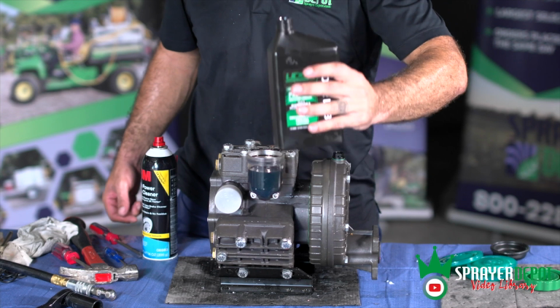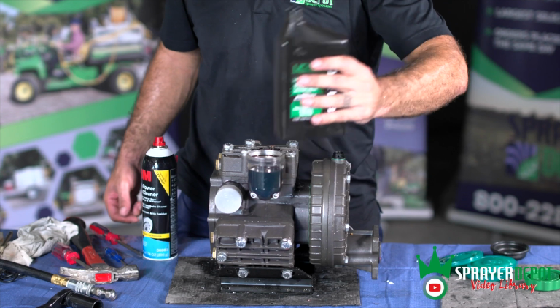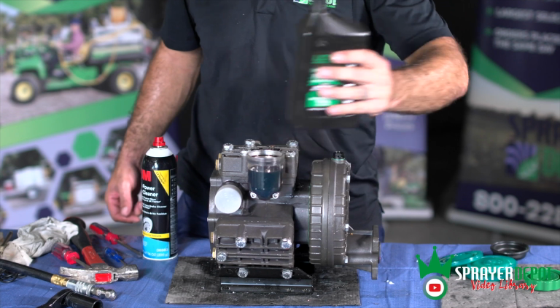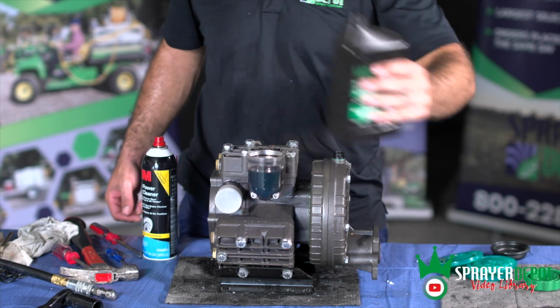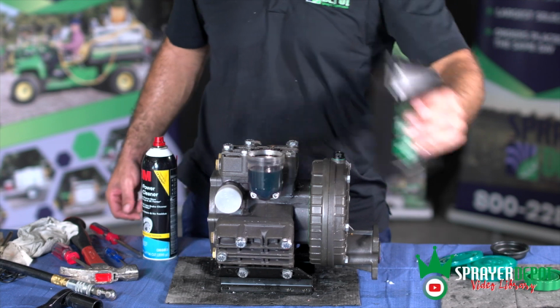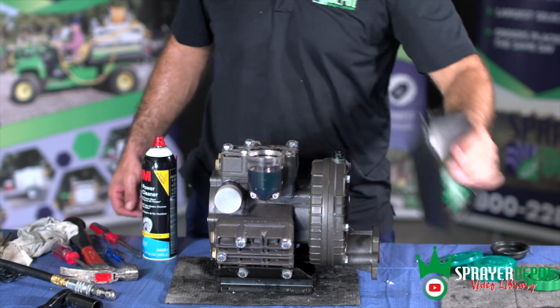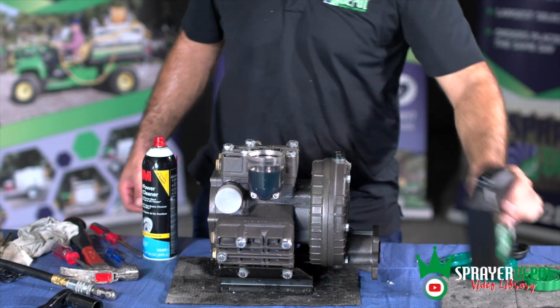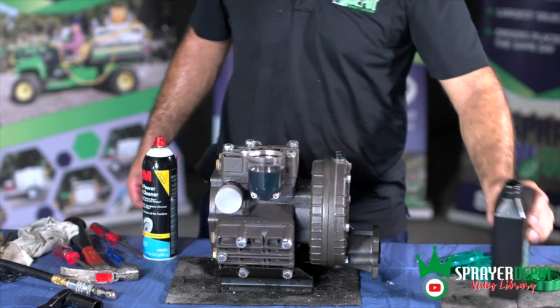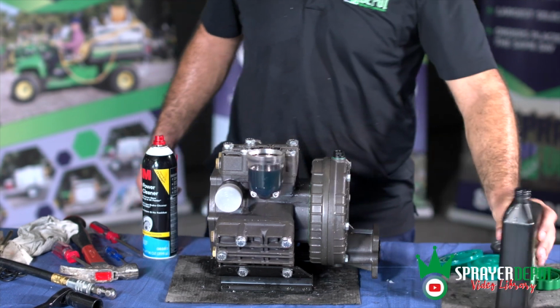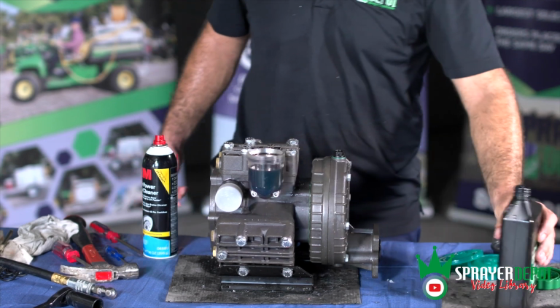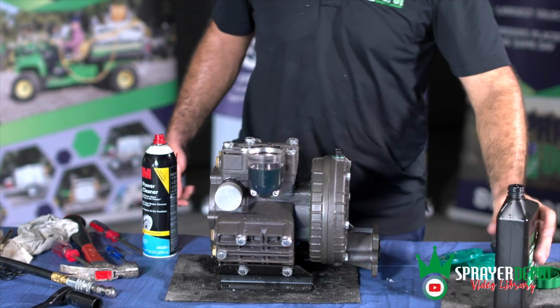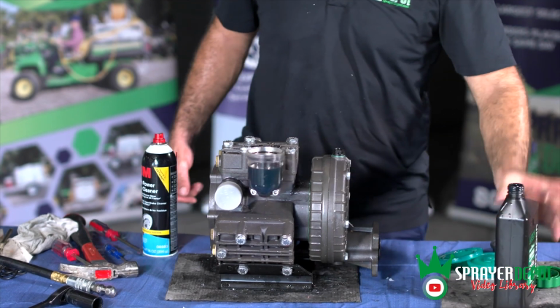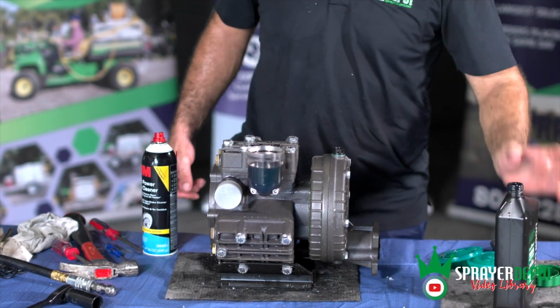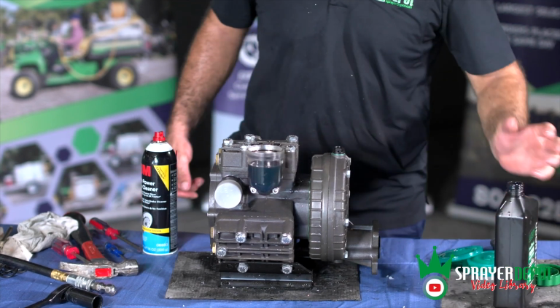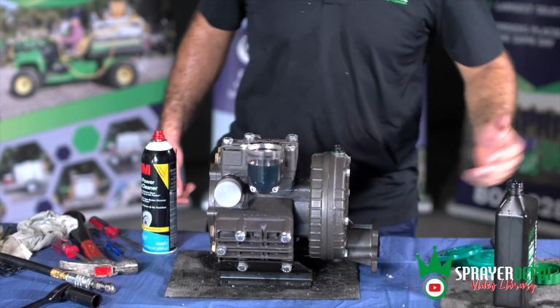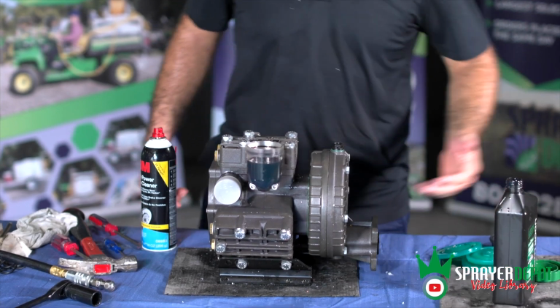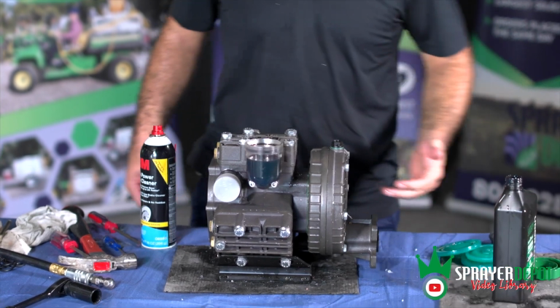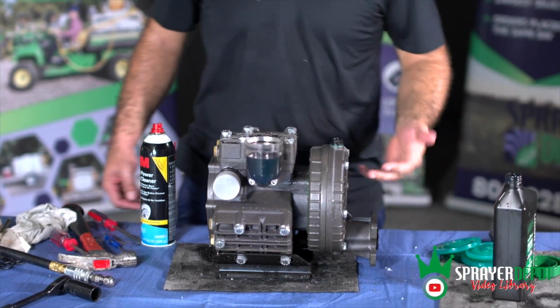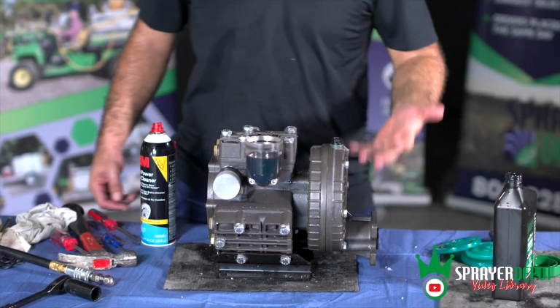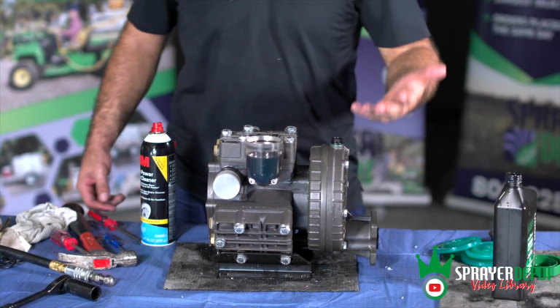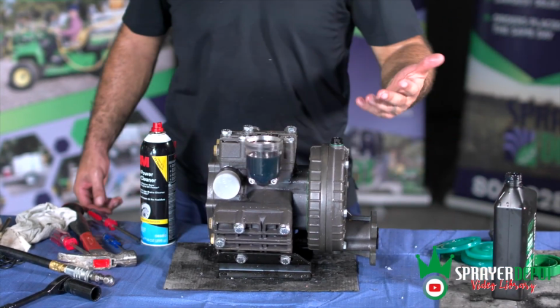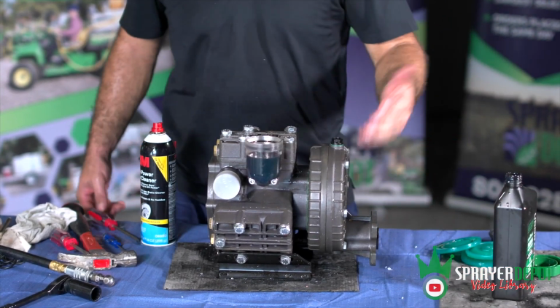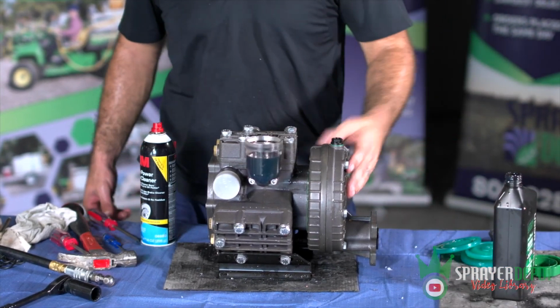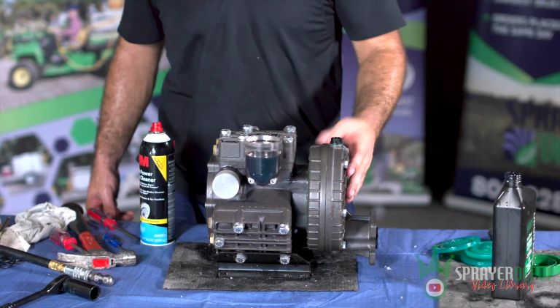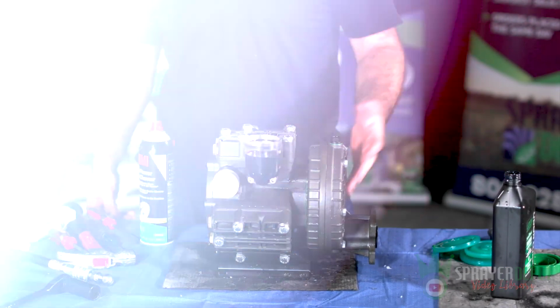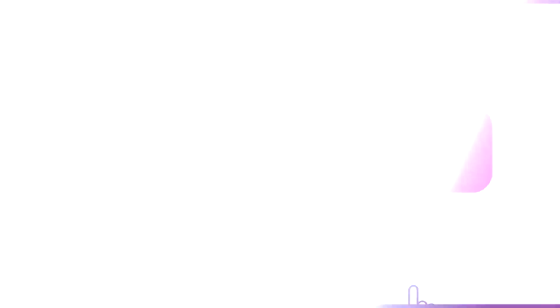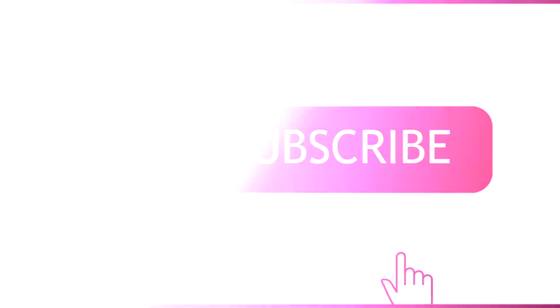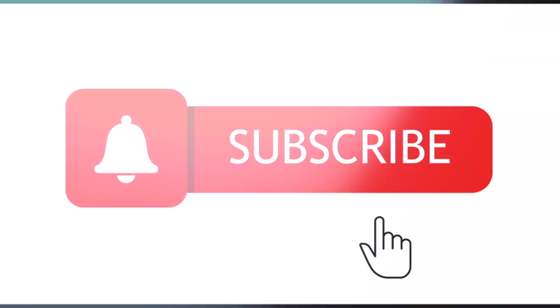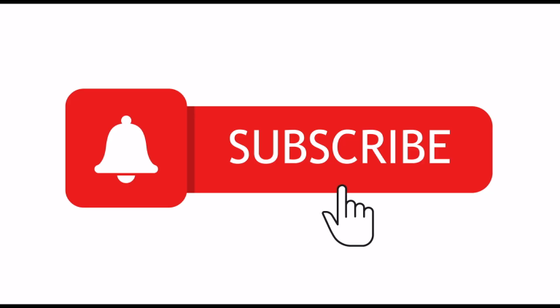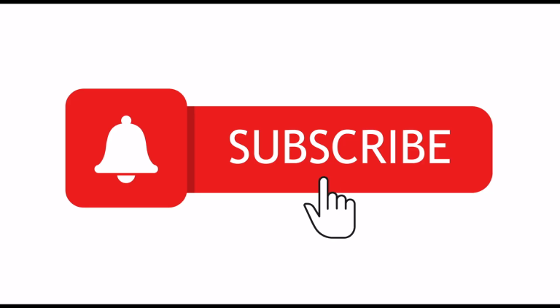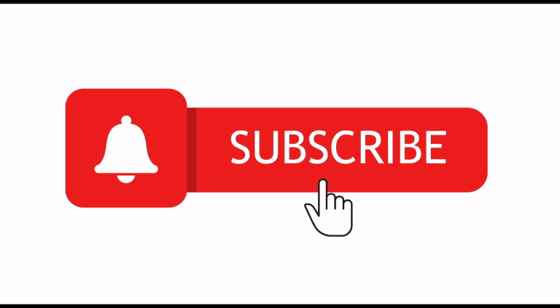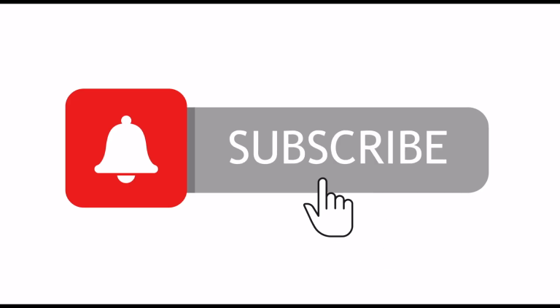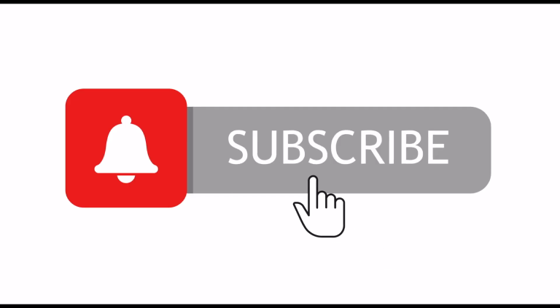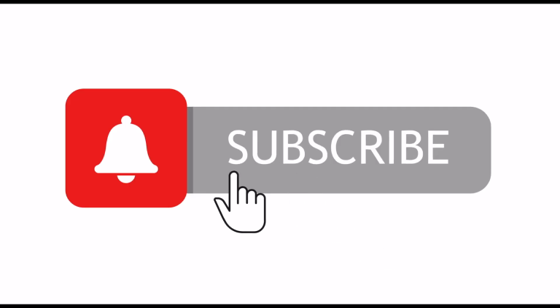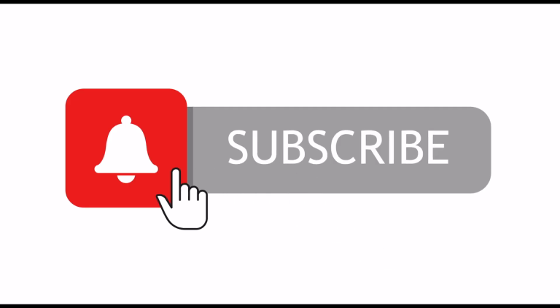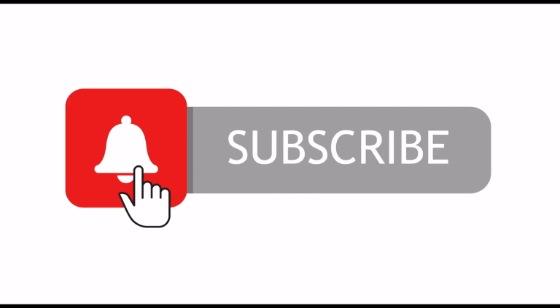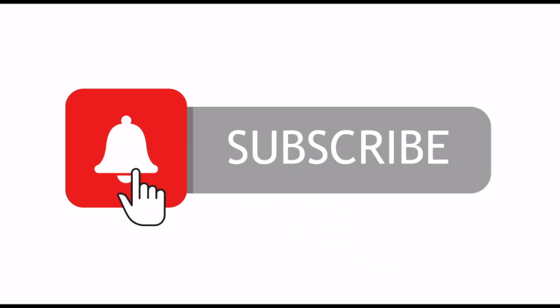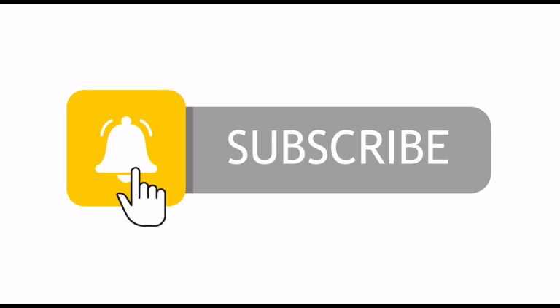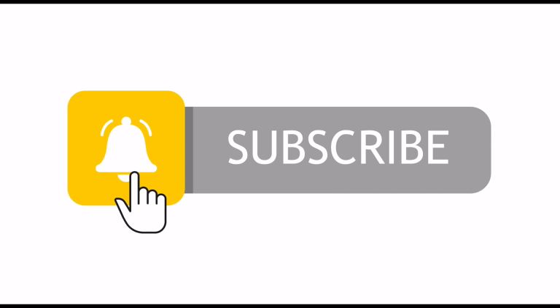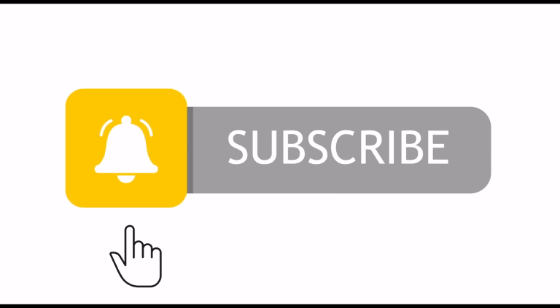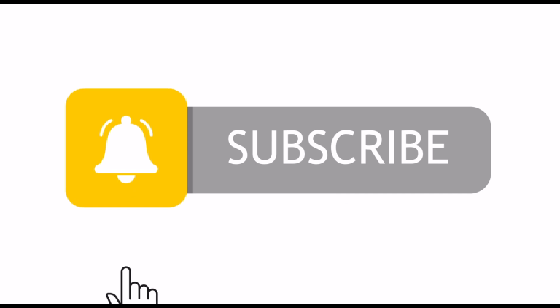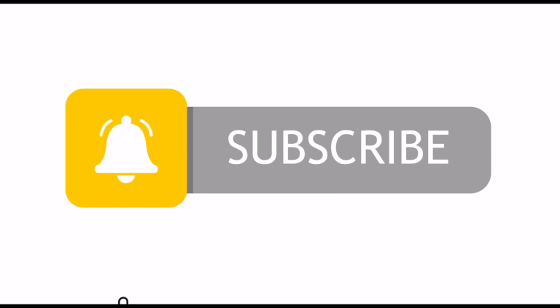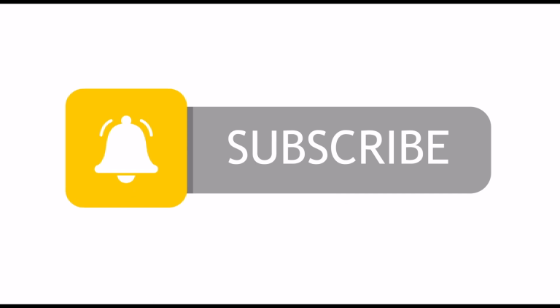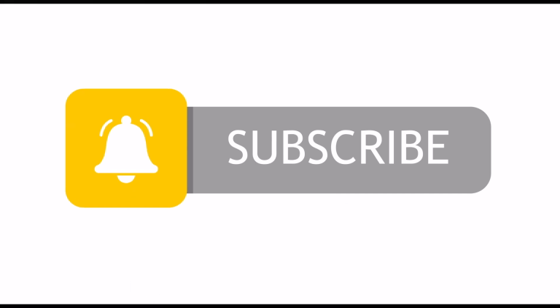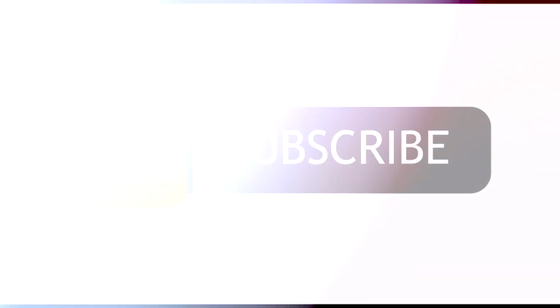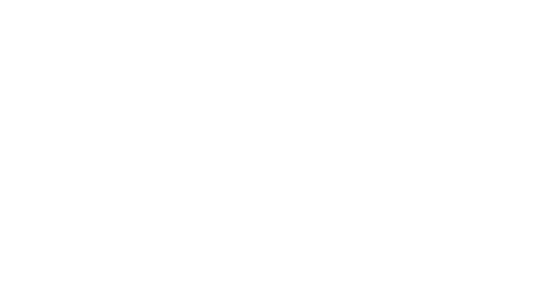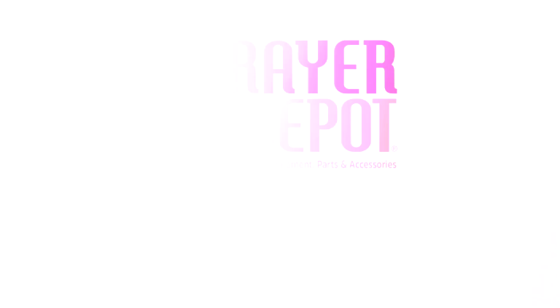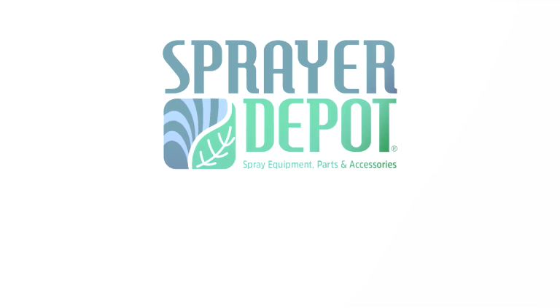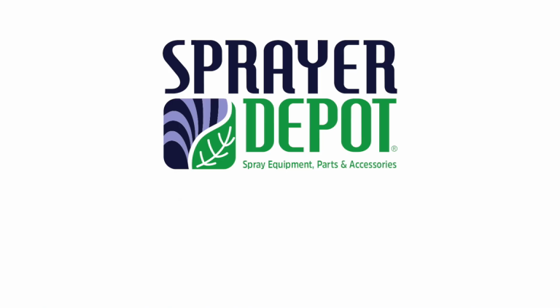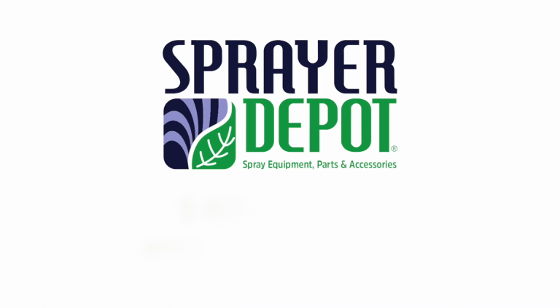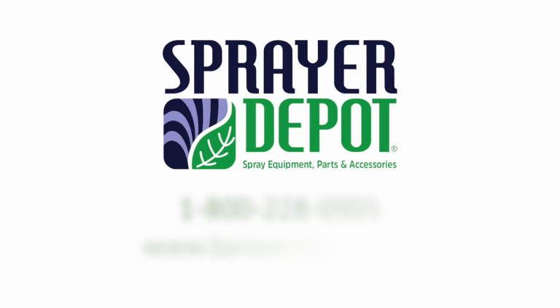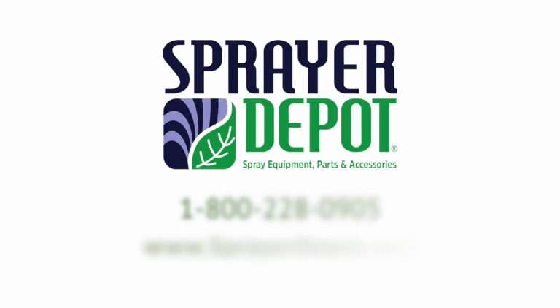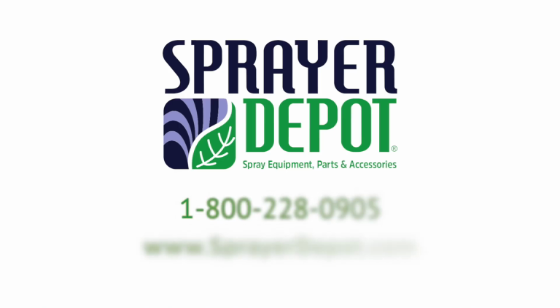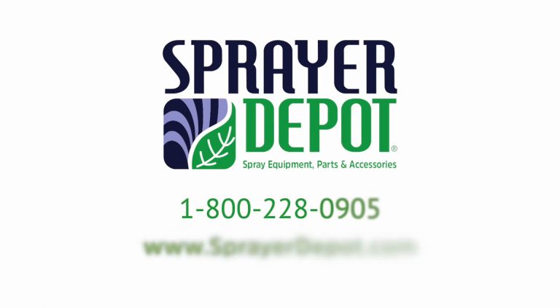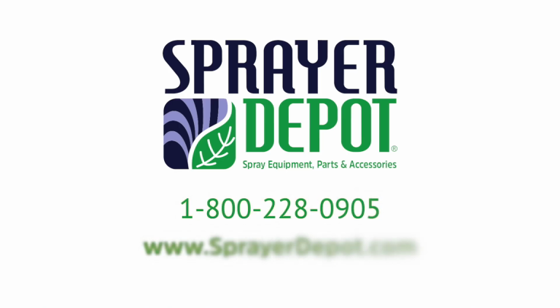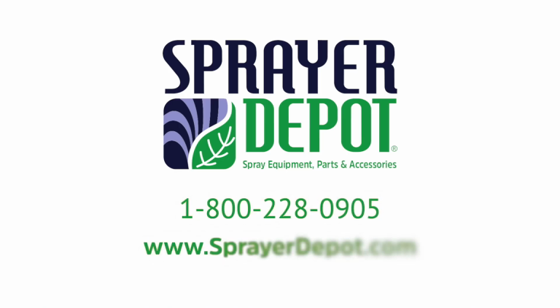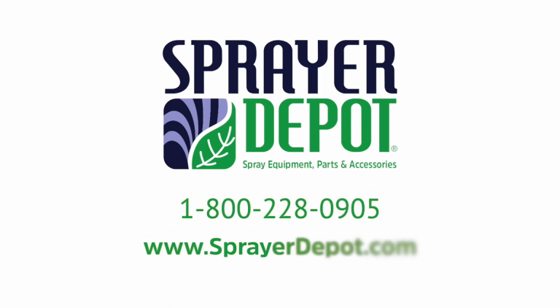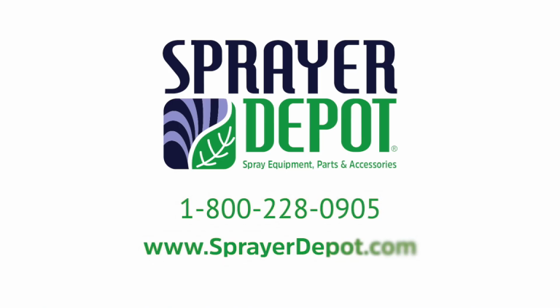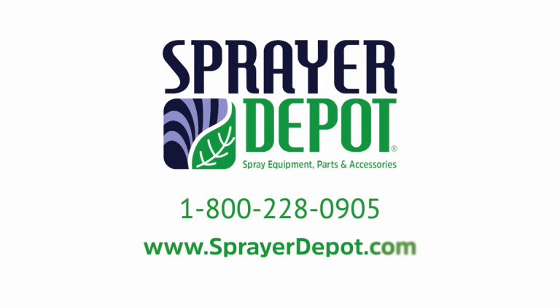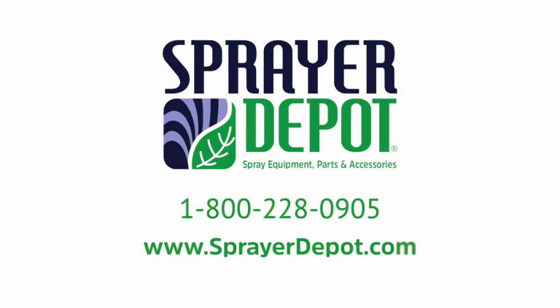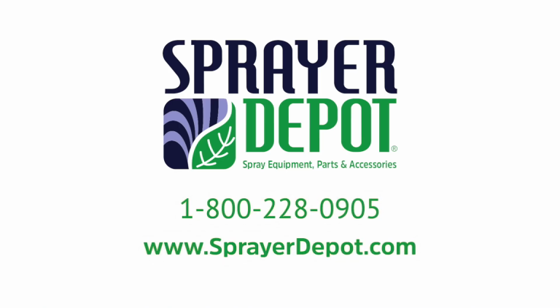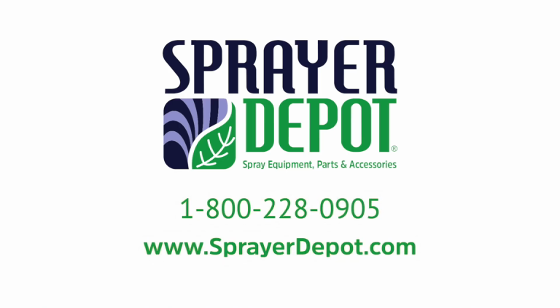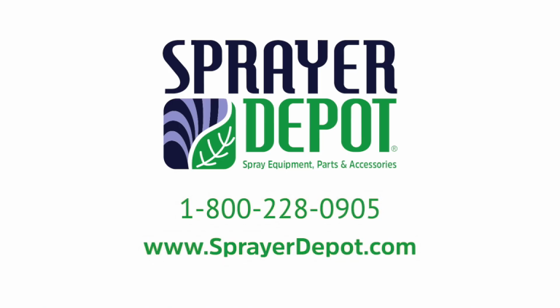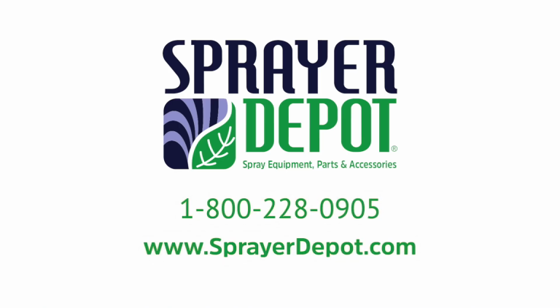That's all folks. Thanks for tuning in. Subscribe to the Sprayer Depot YouTube channel for more spray equipment repair videos.